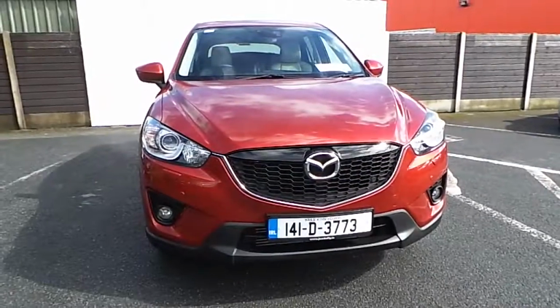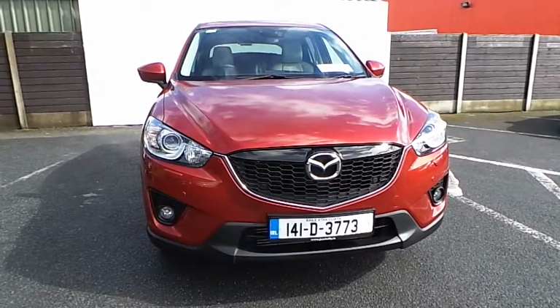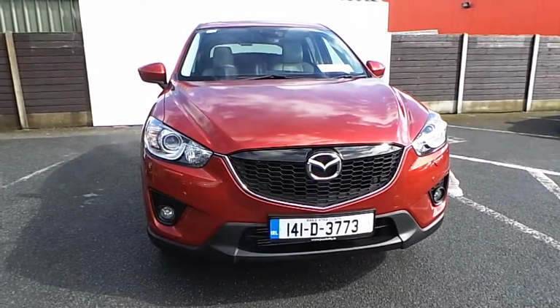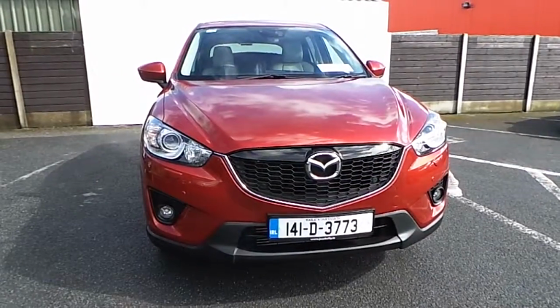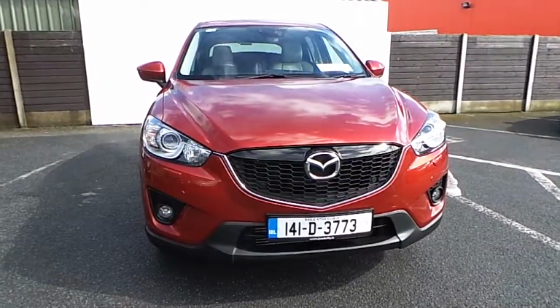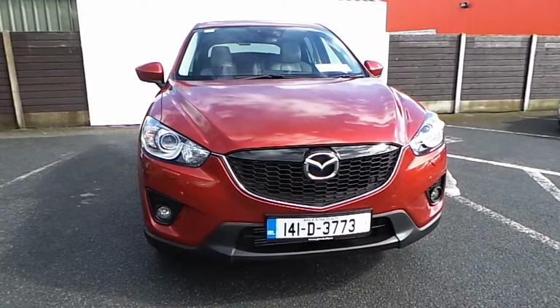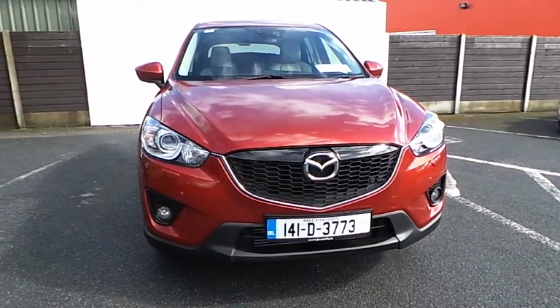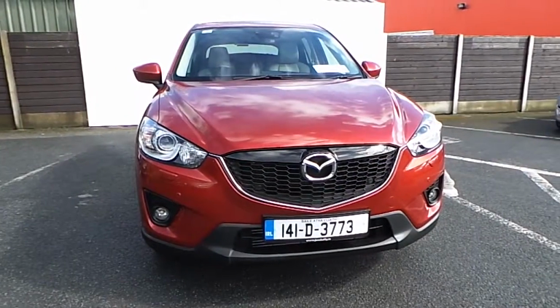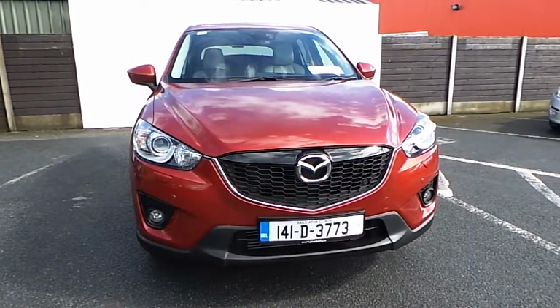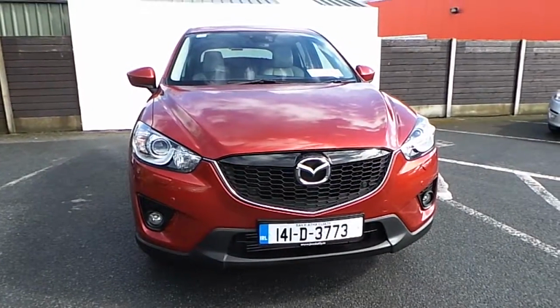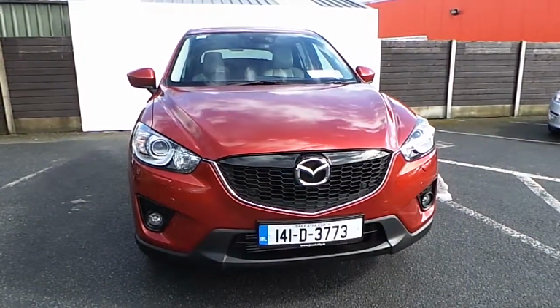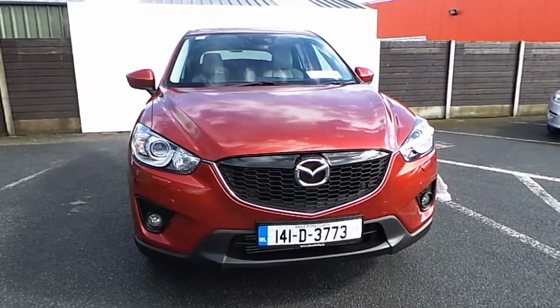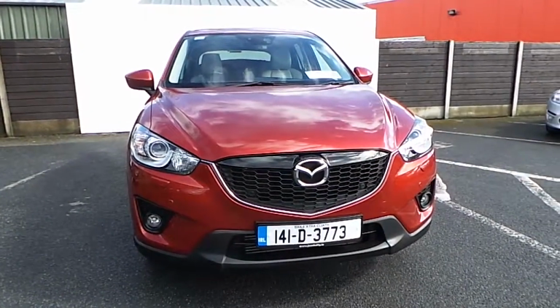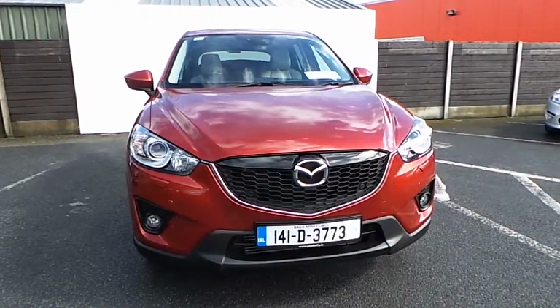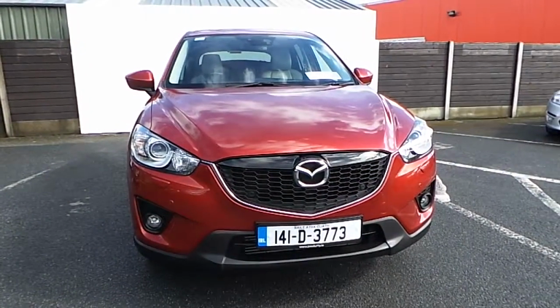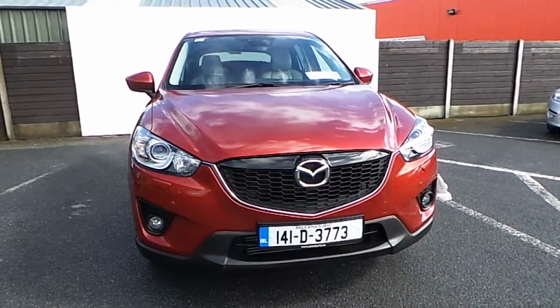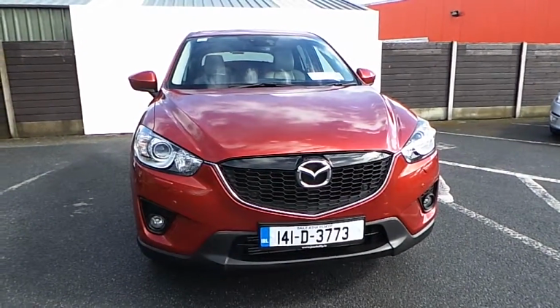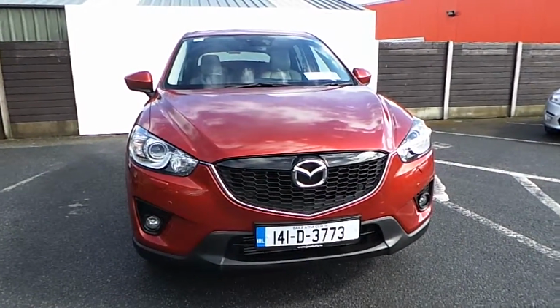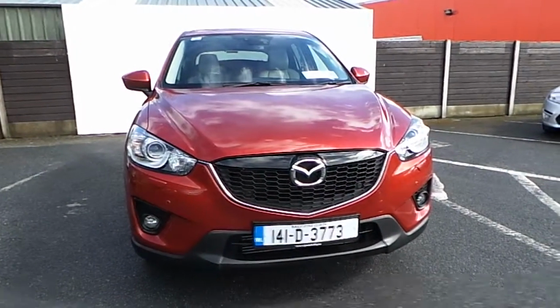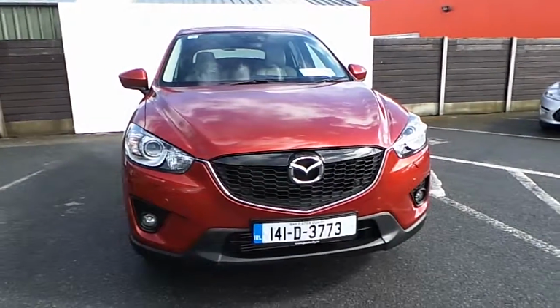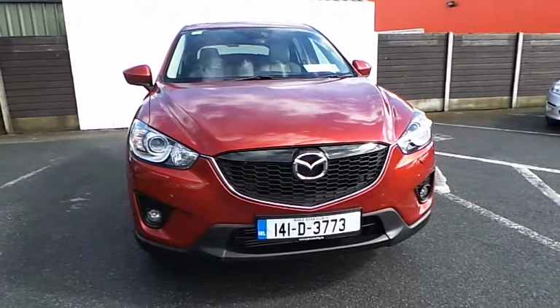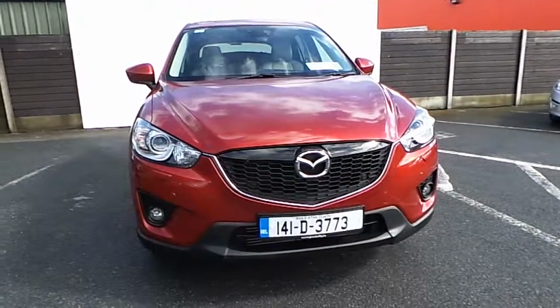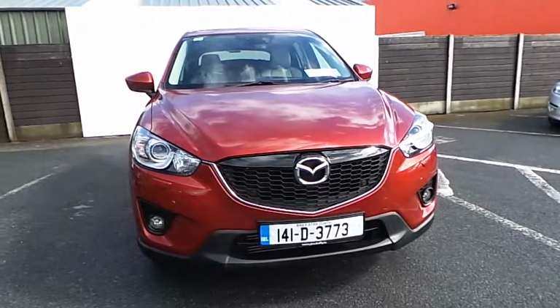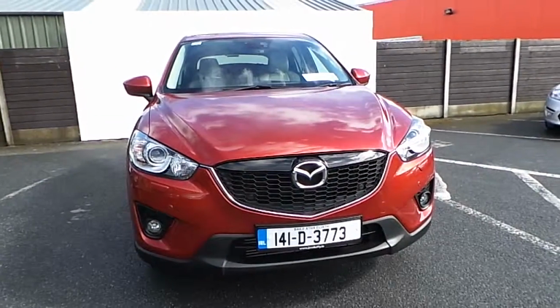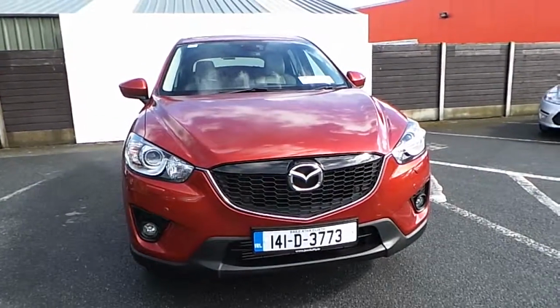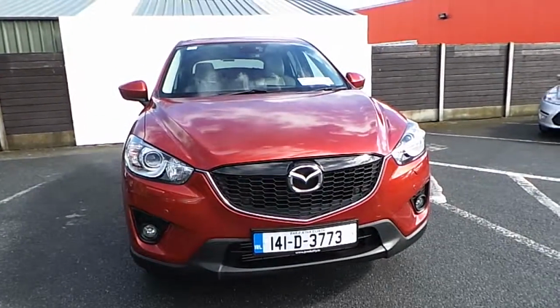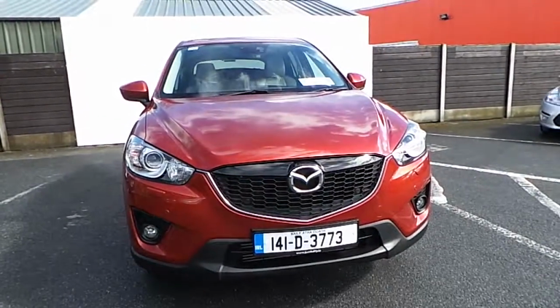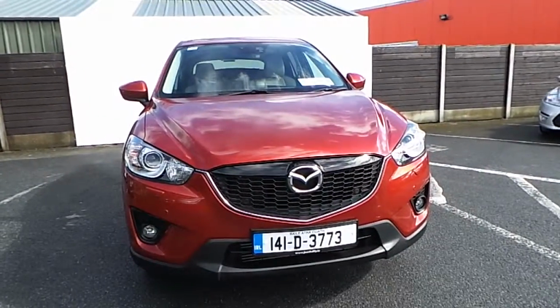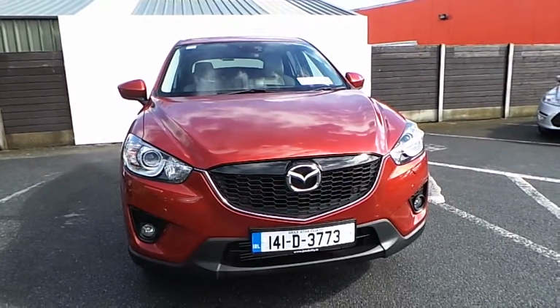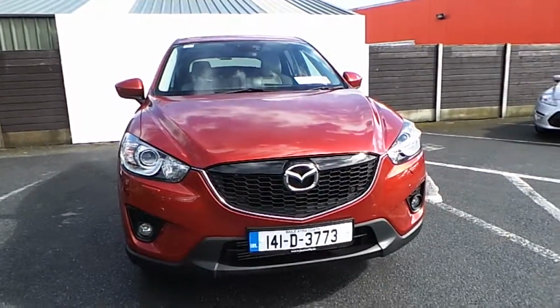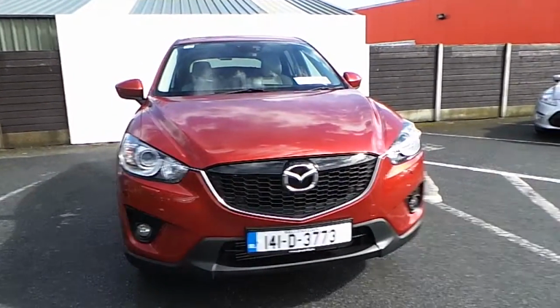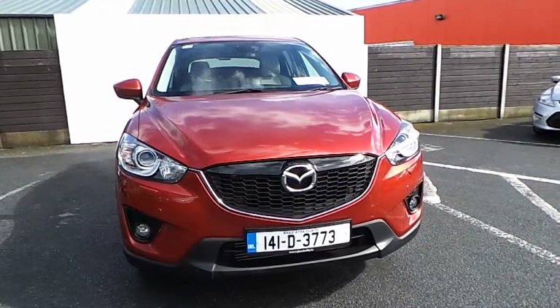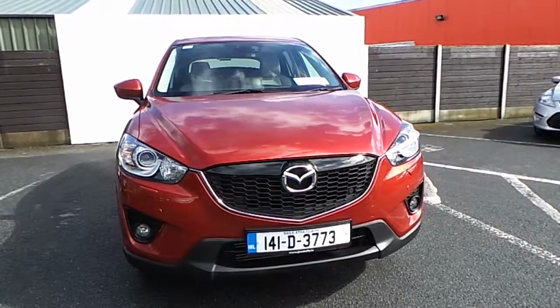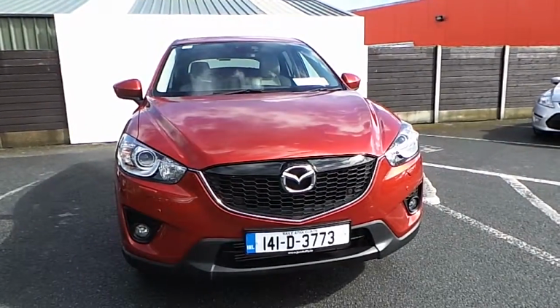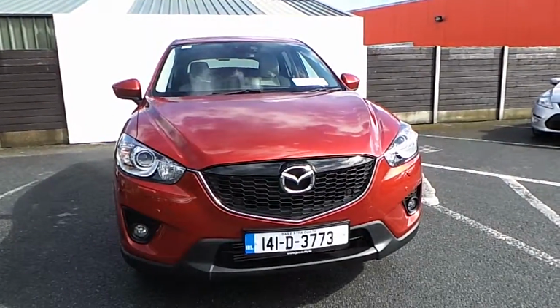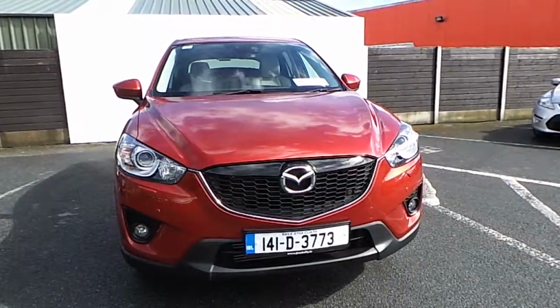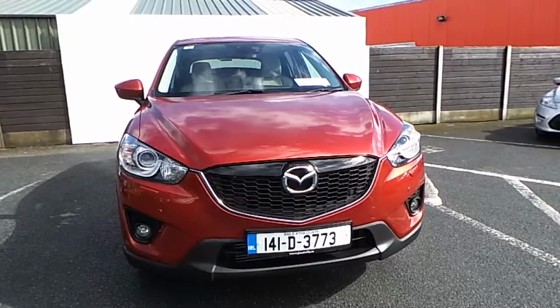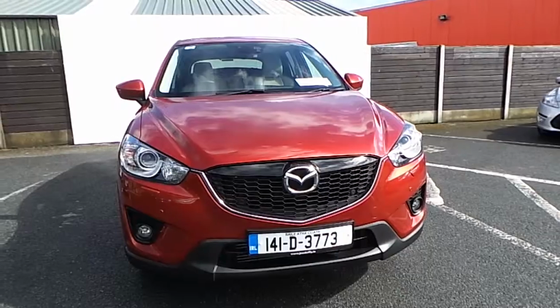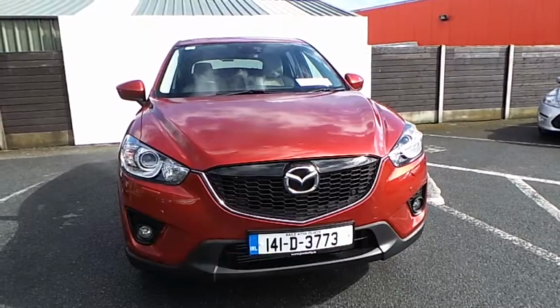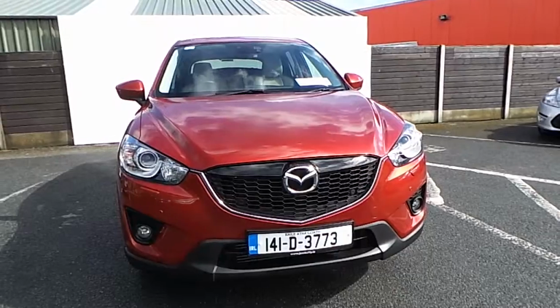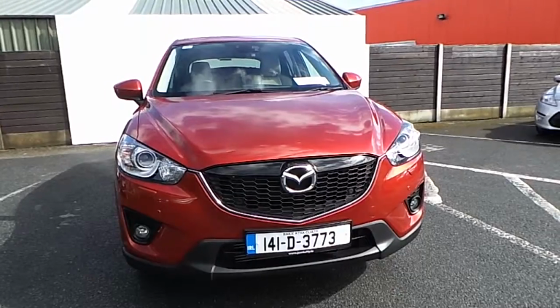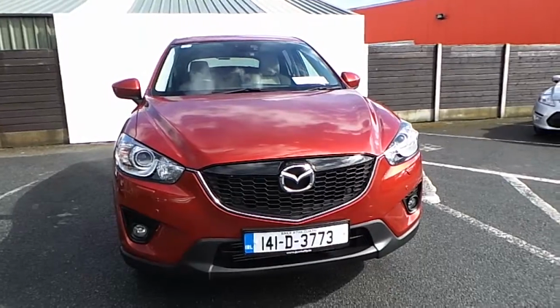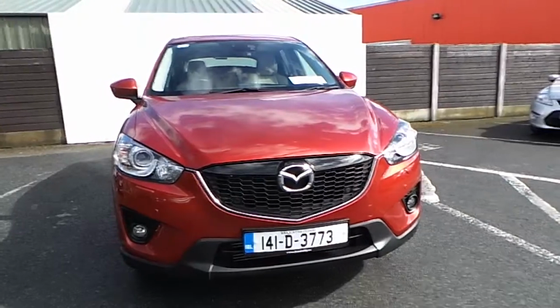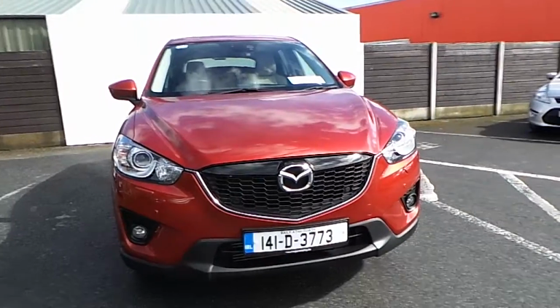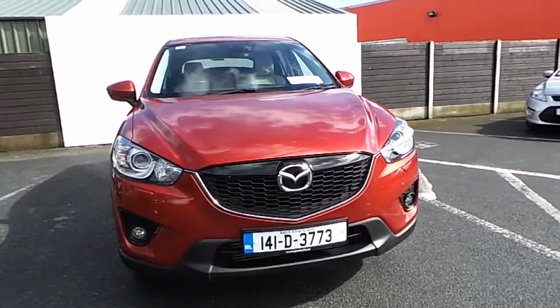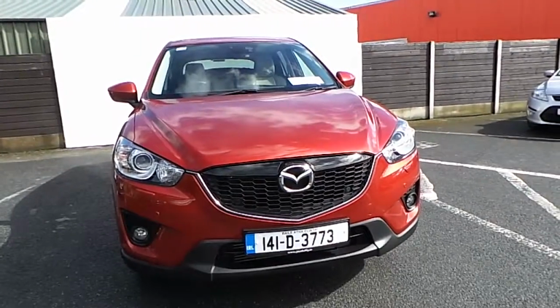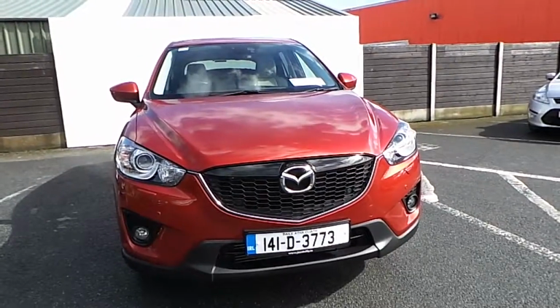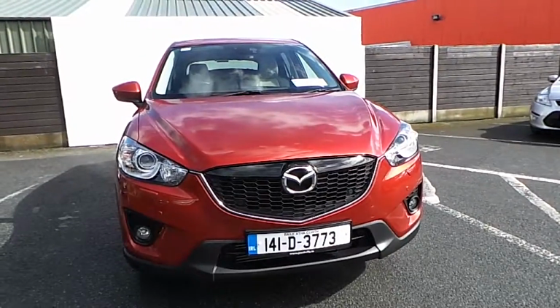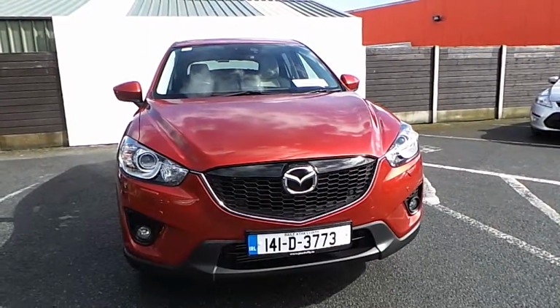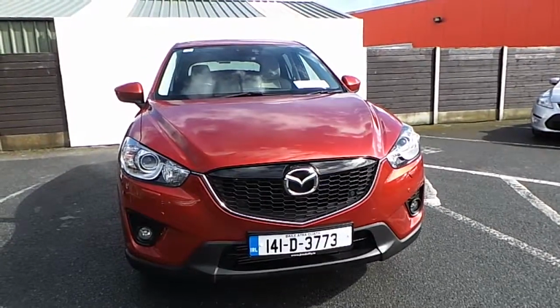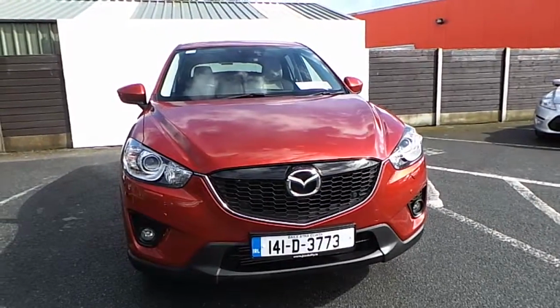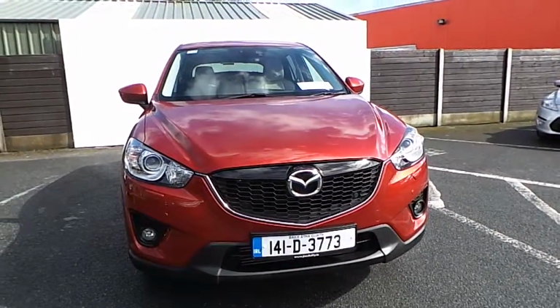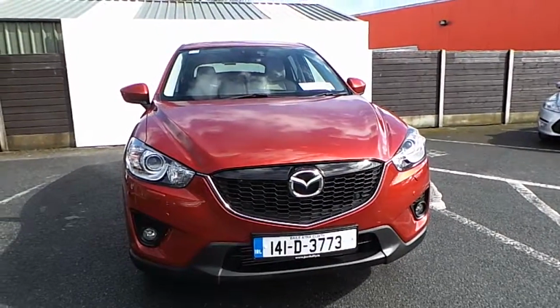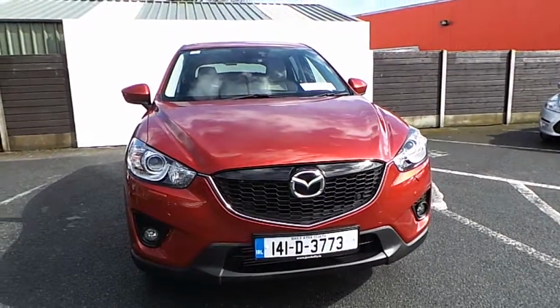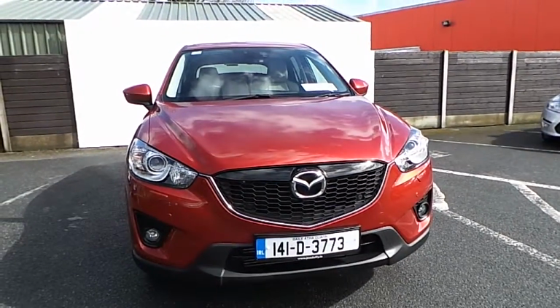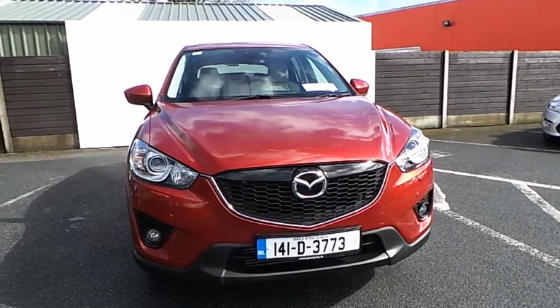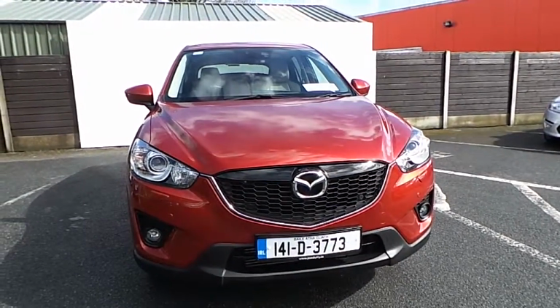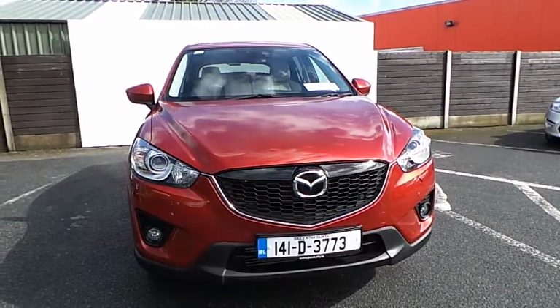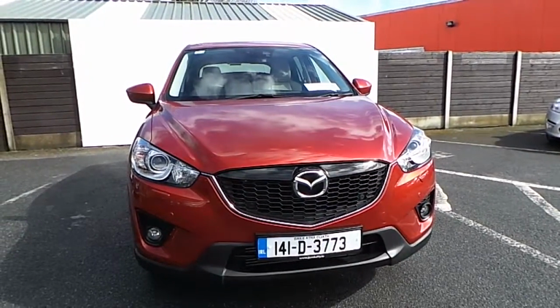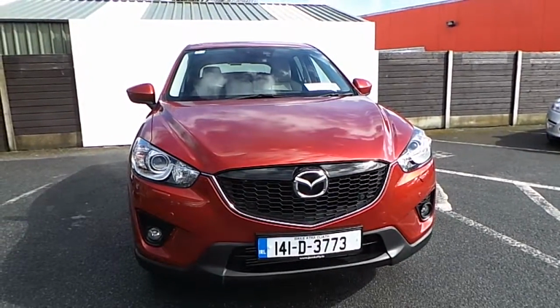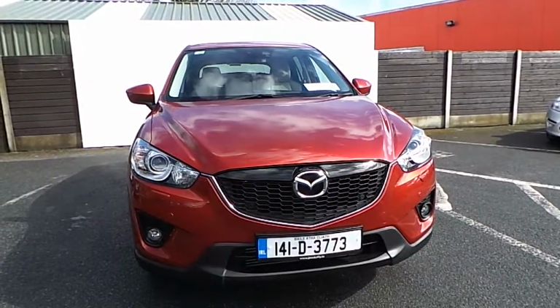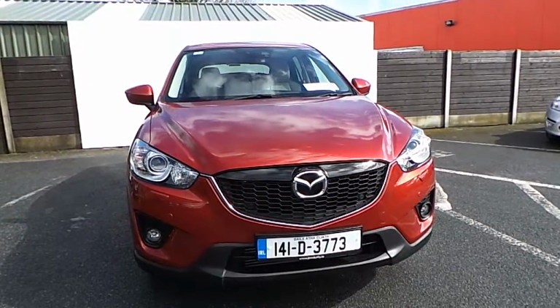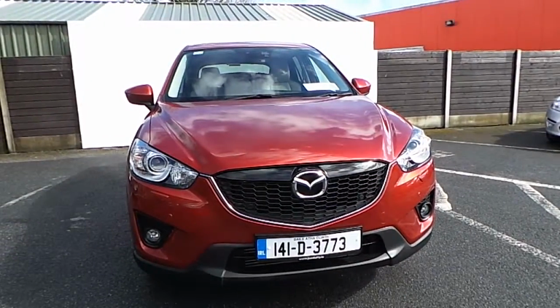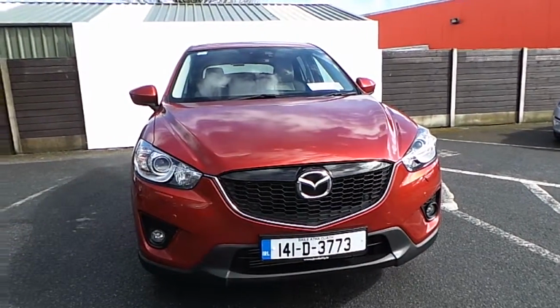Welcome to Joe Duffy Used Cars Online. Today we have a 2014 Mazda CX-5 Platinum.